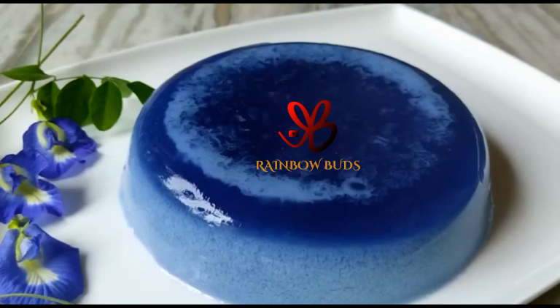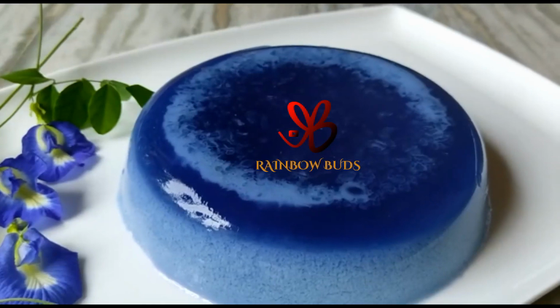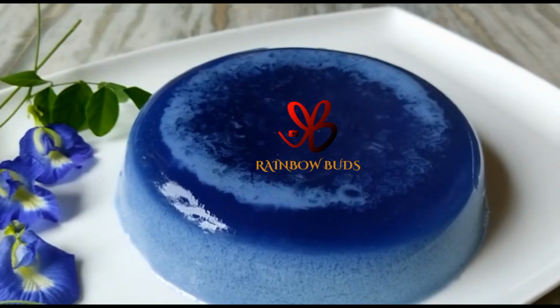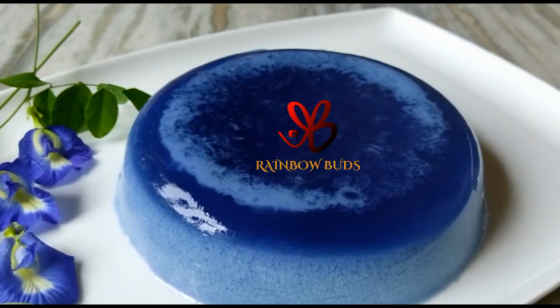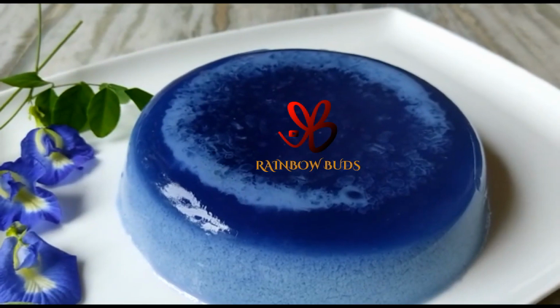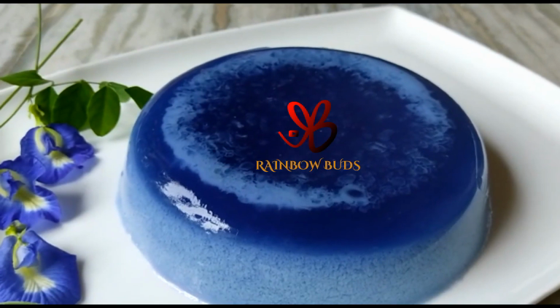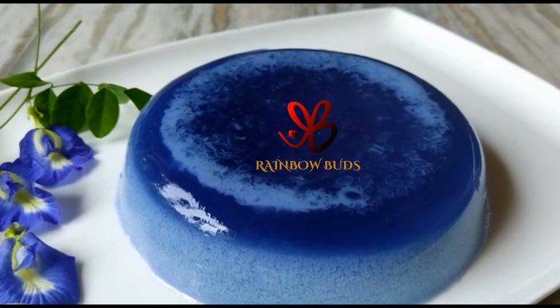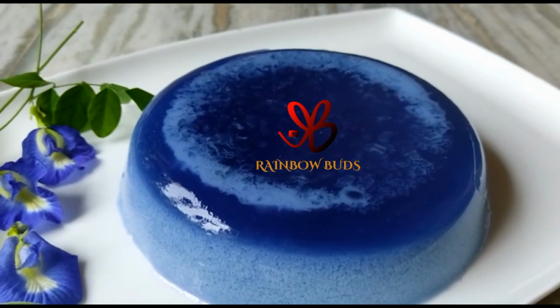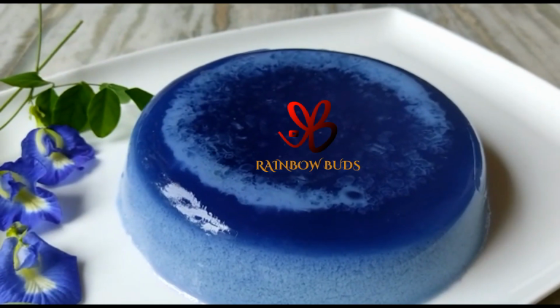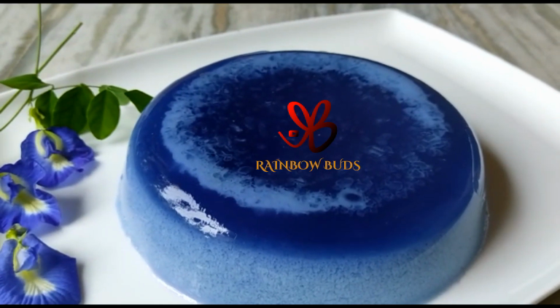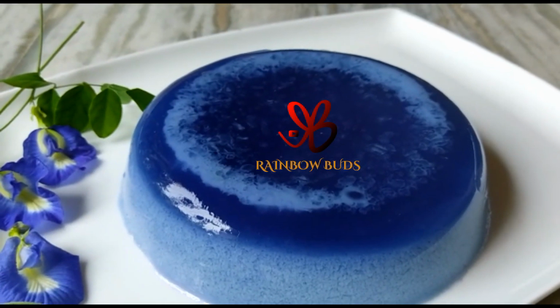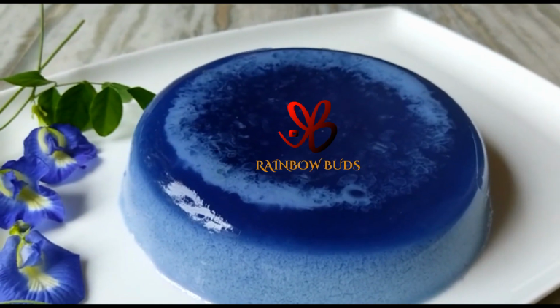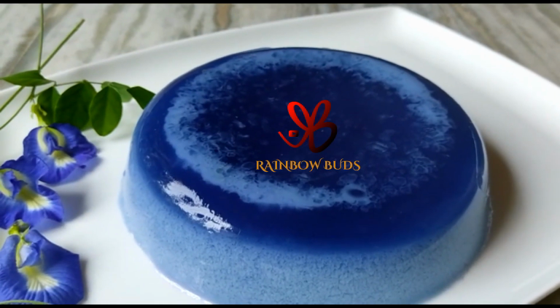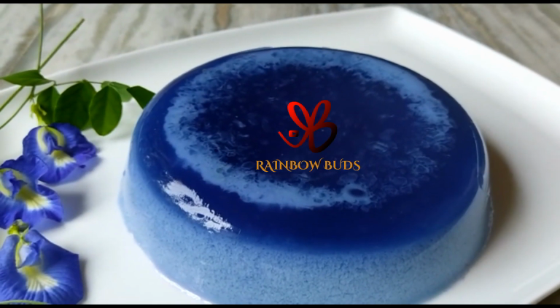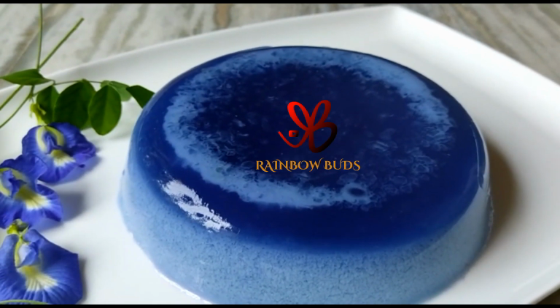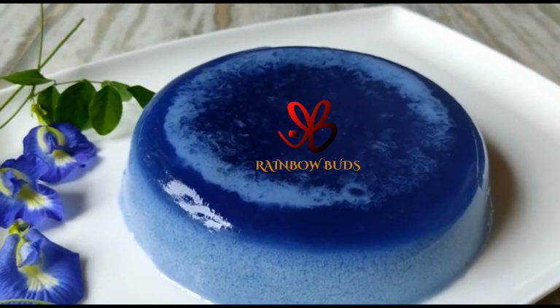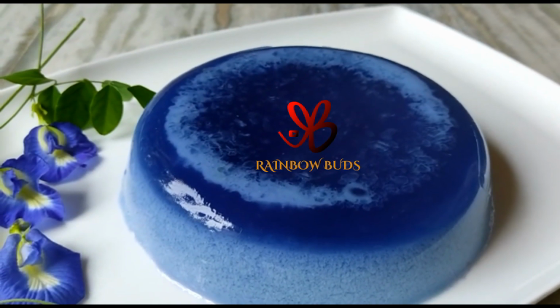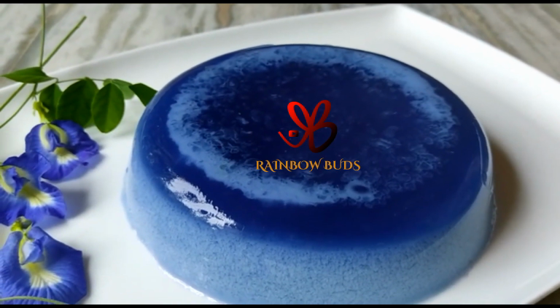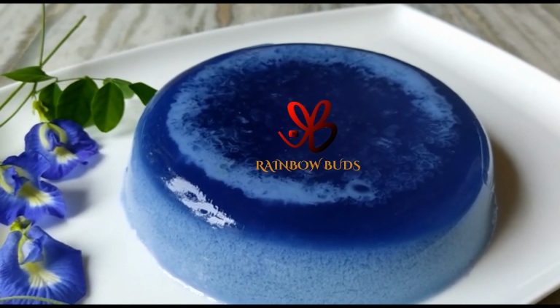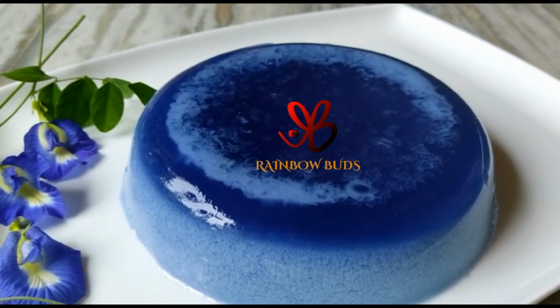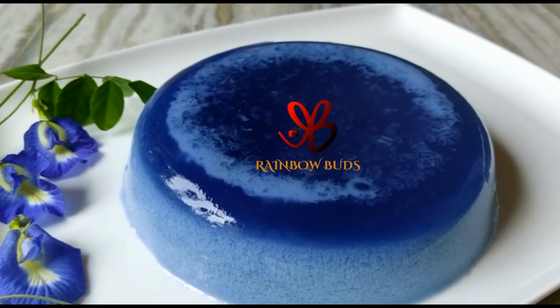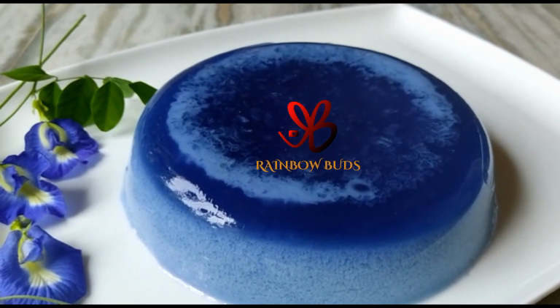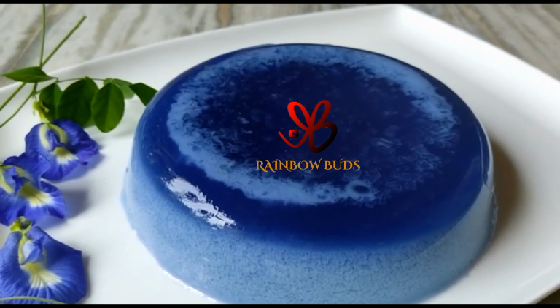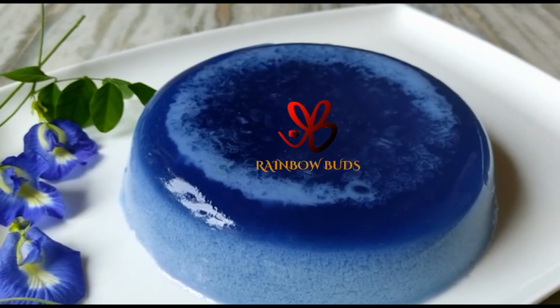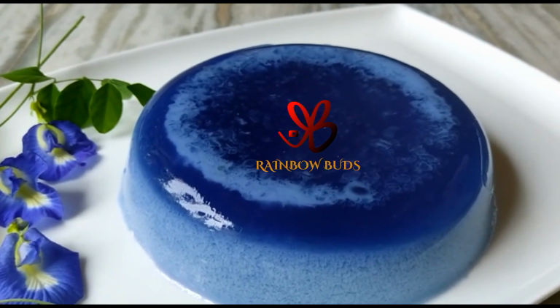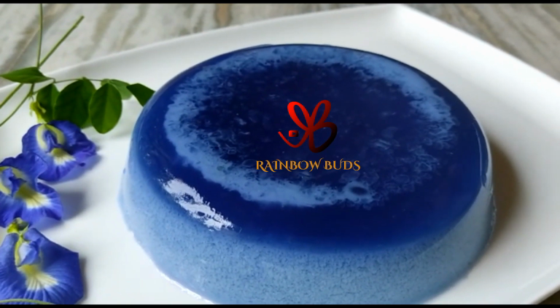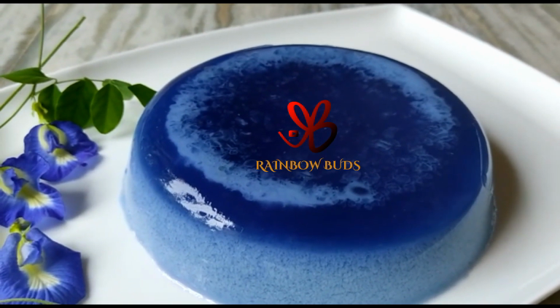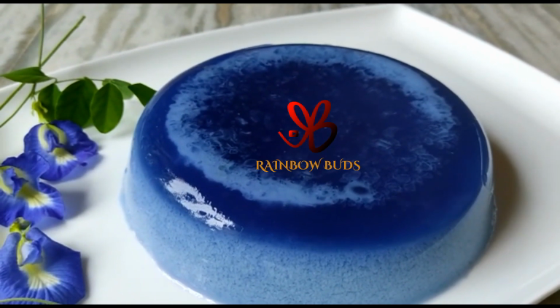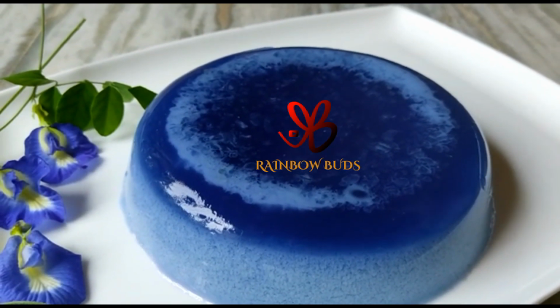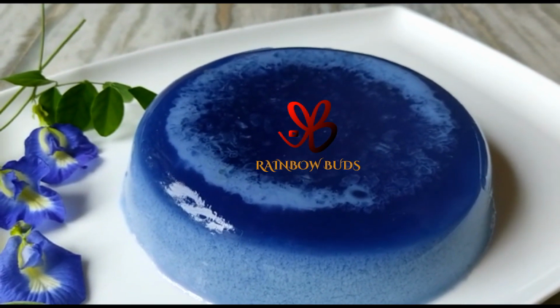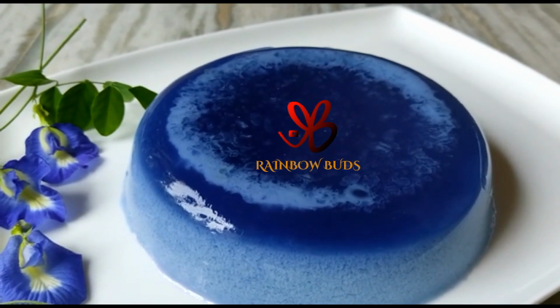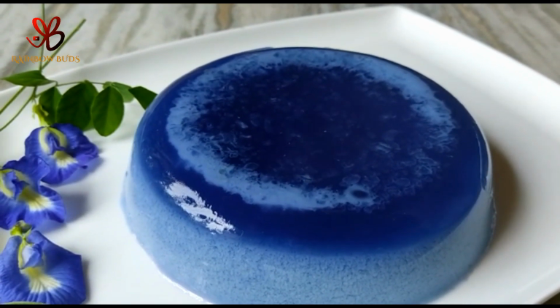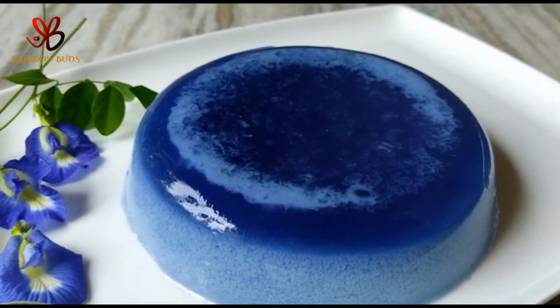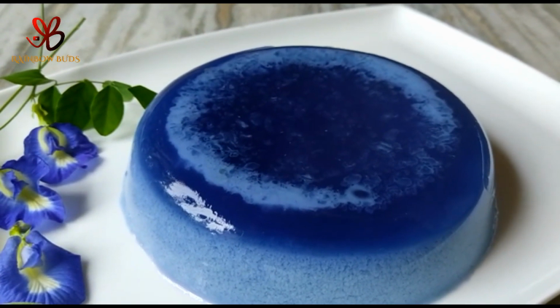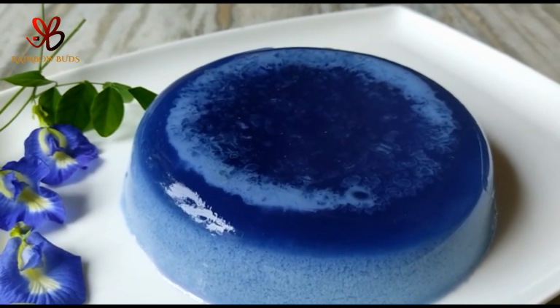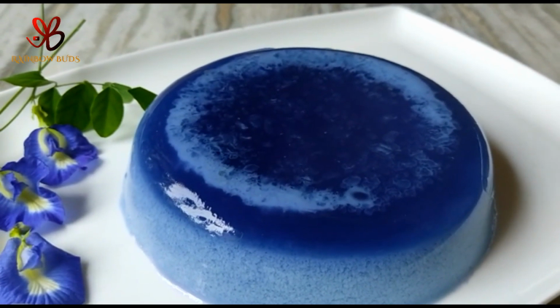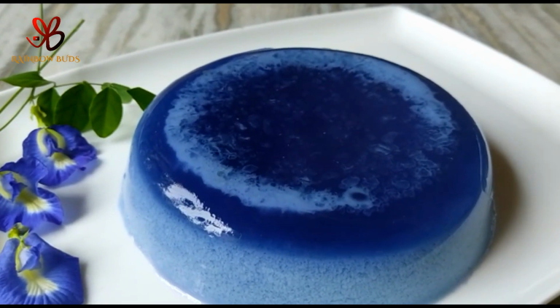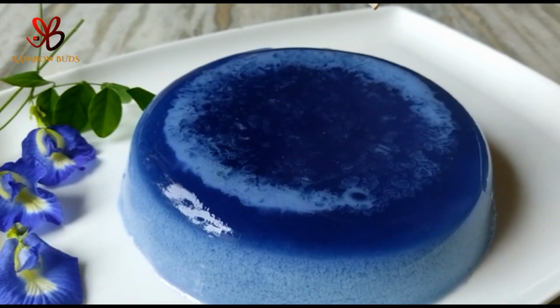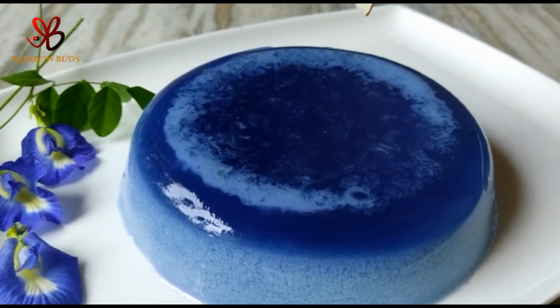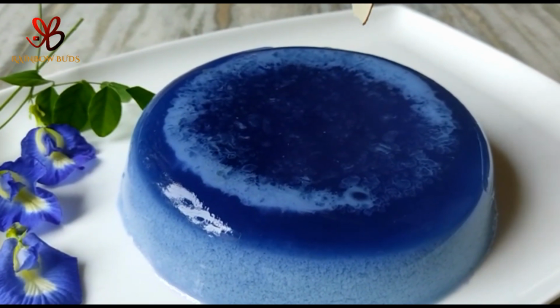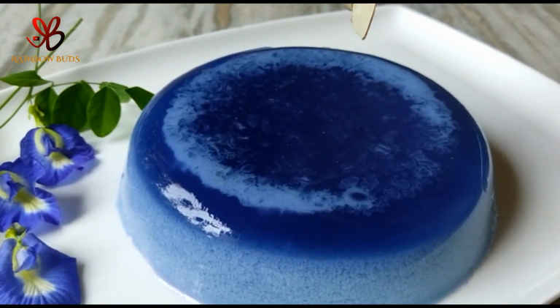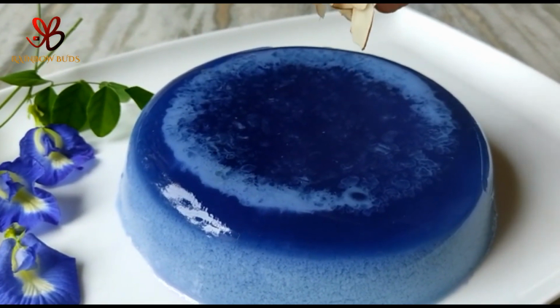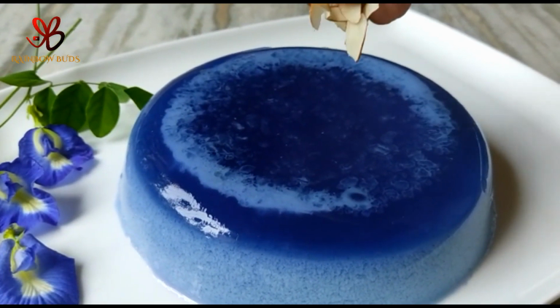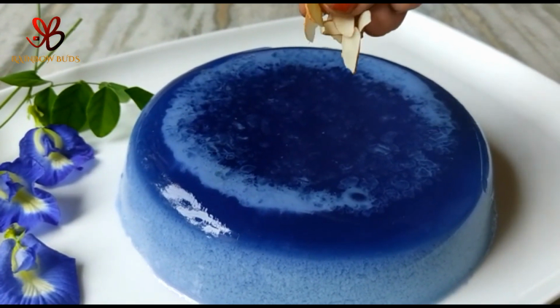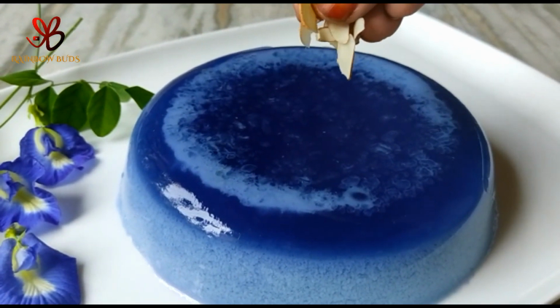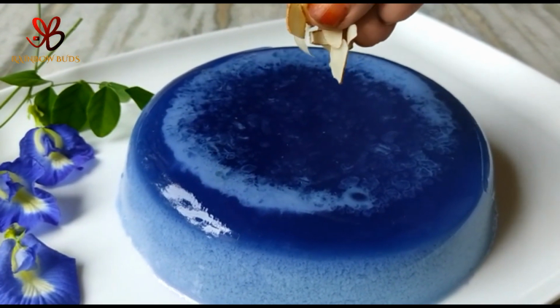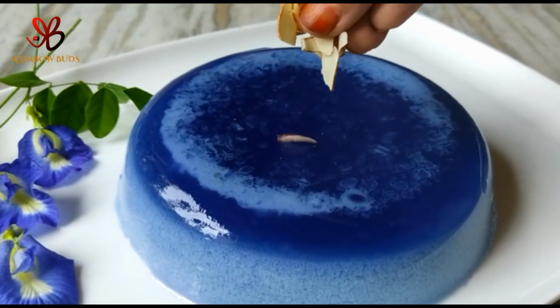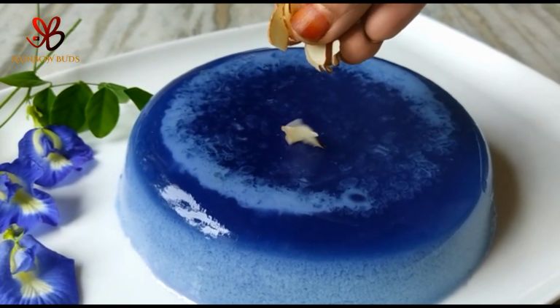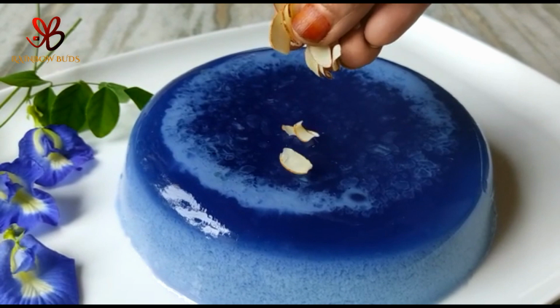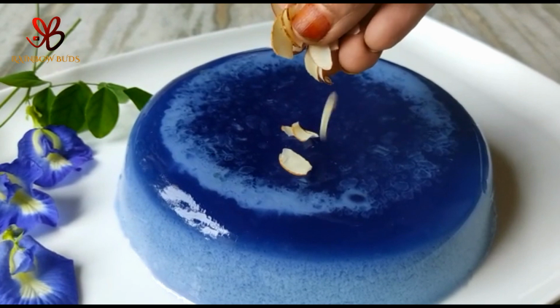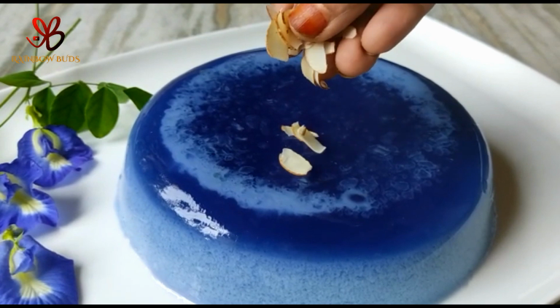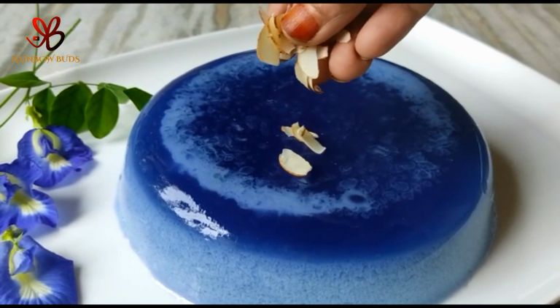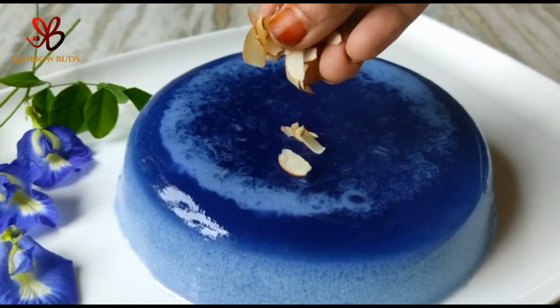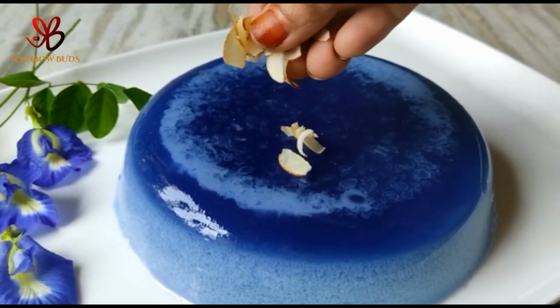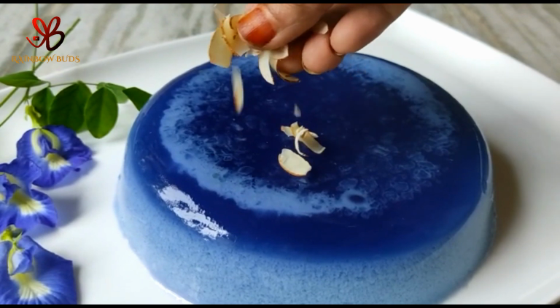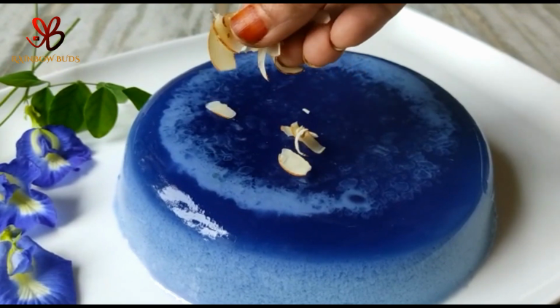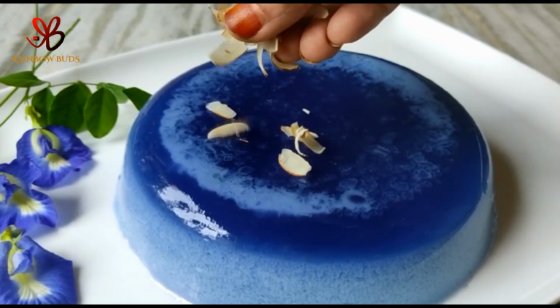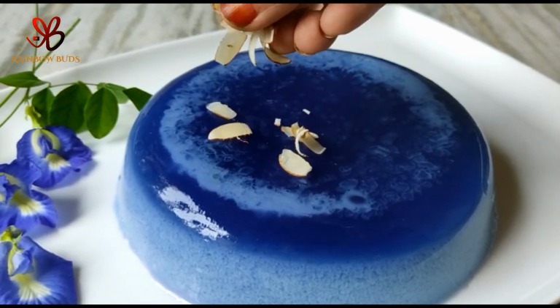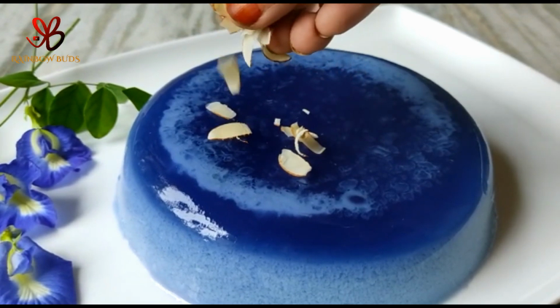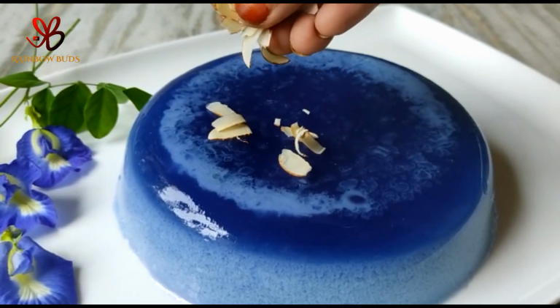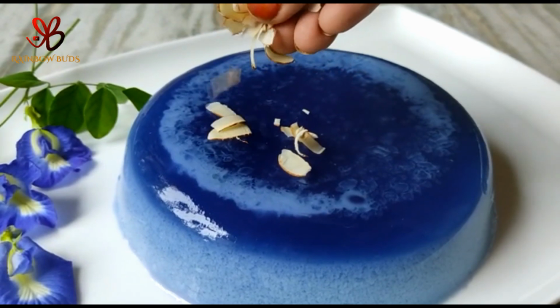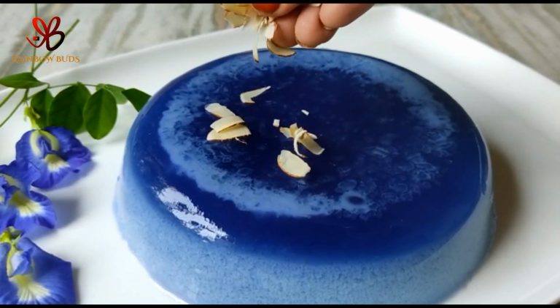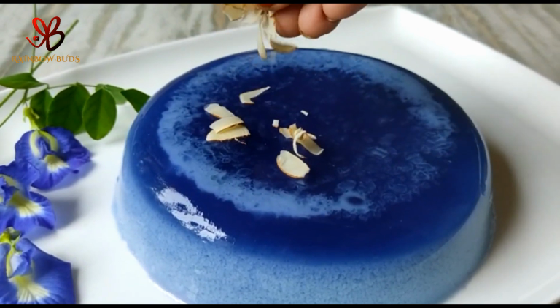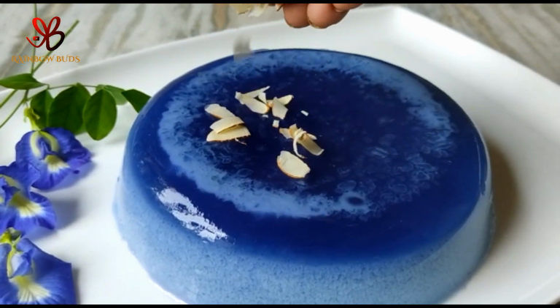Hi Deos! Welcome back to my channel Rainbow Buds. Today, we are going to make an edible pudding recipe.